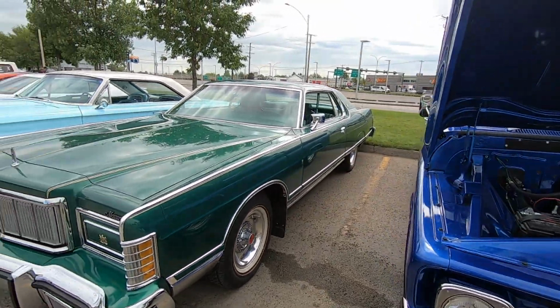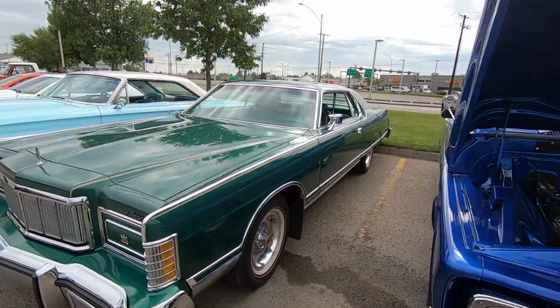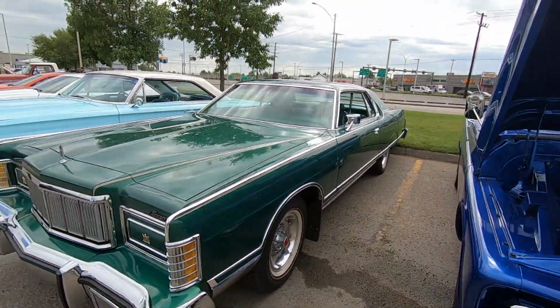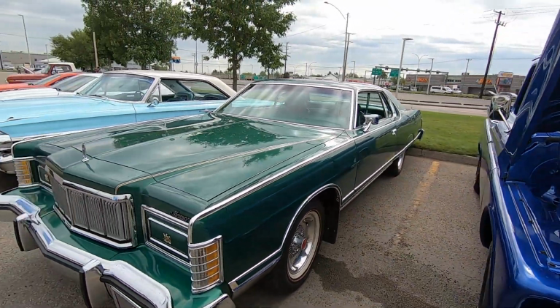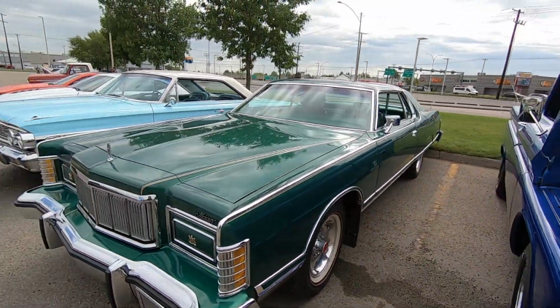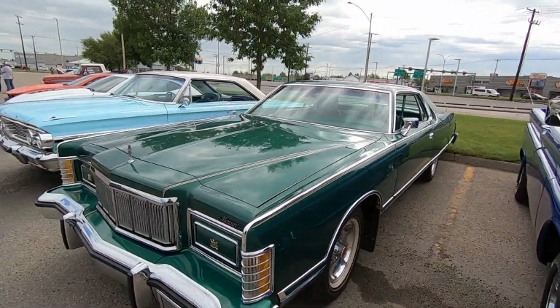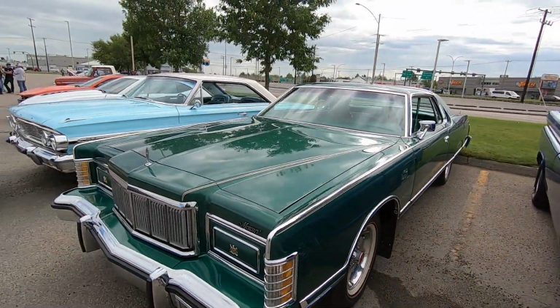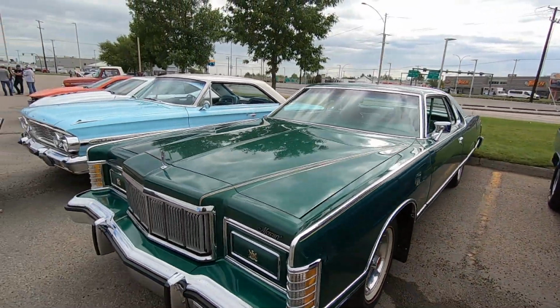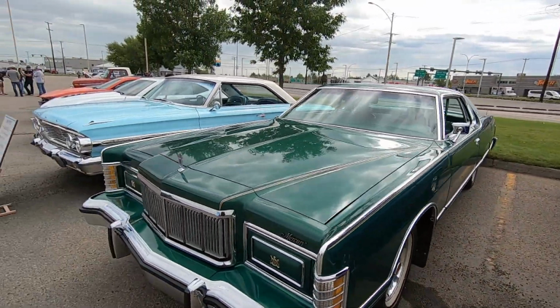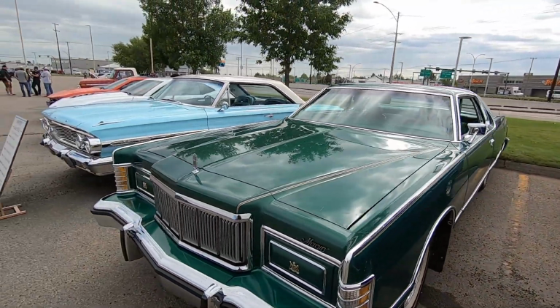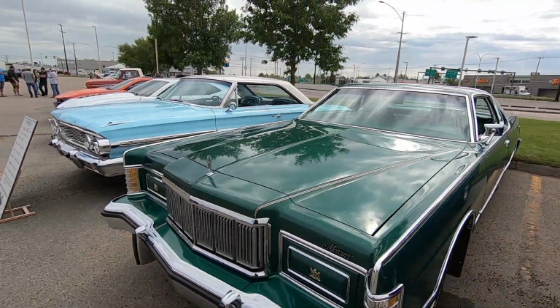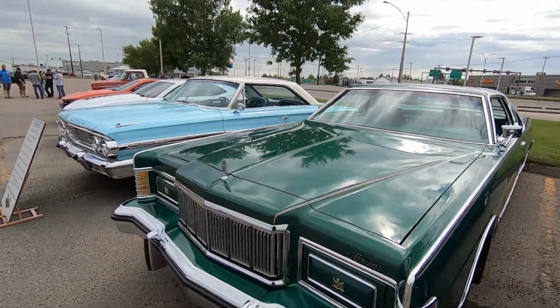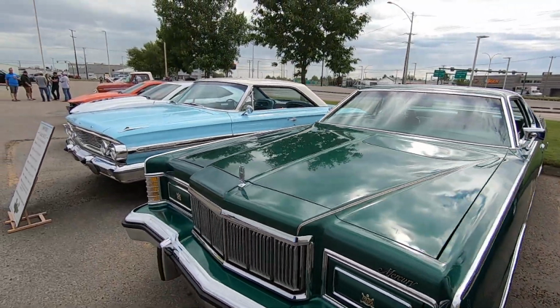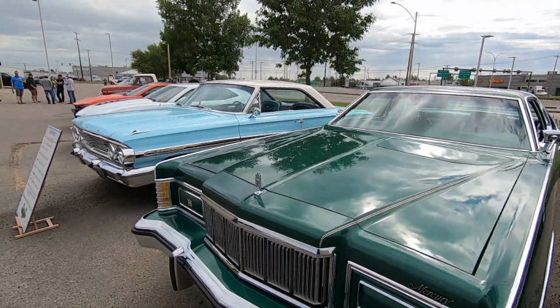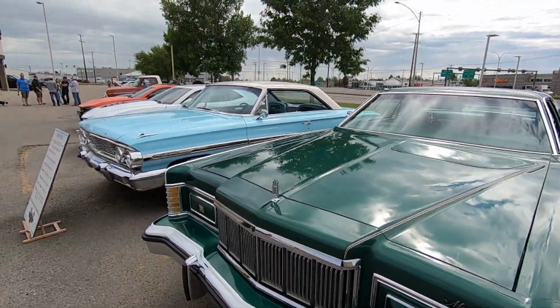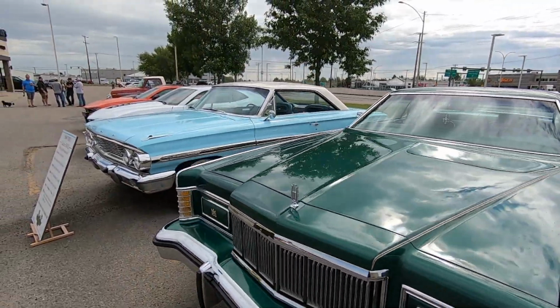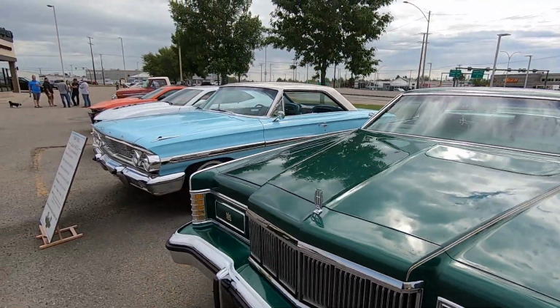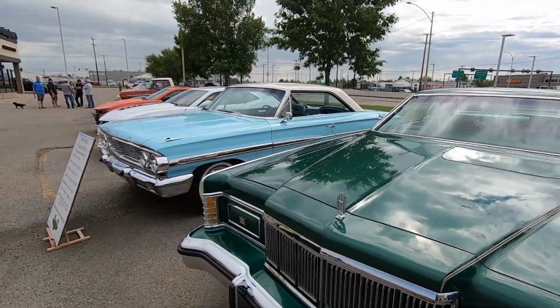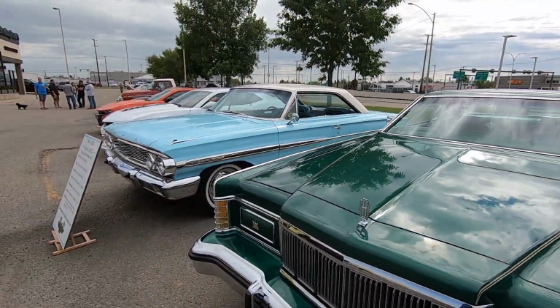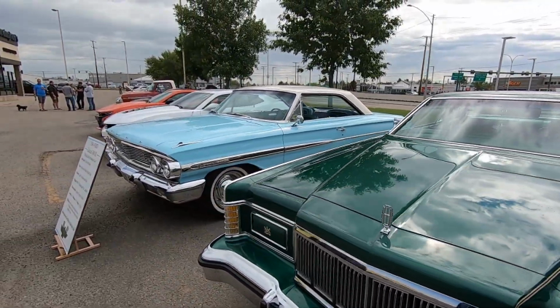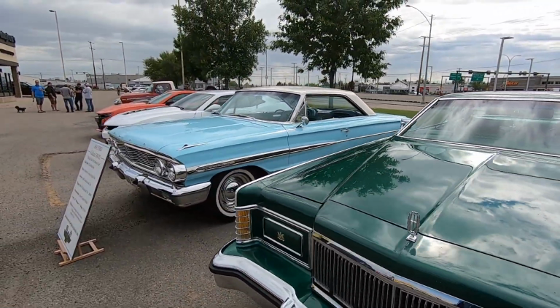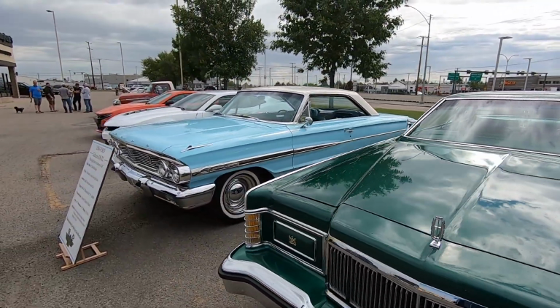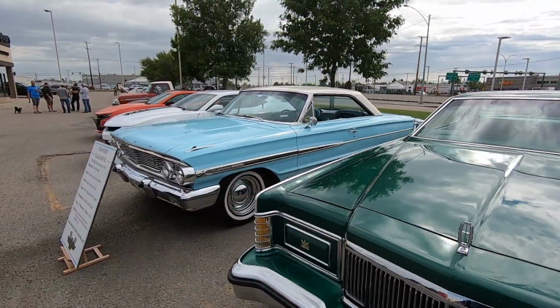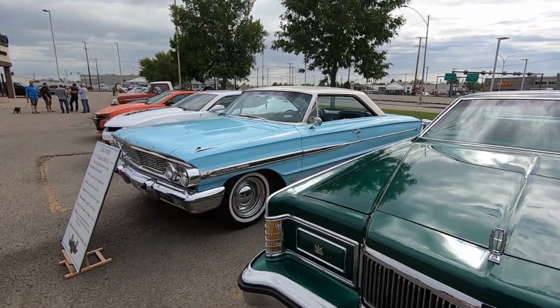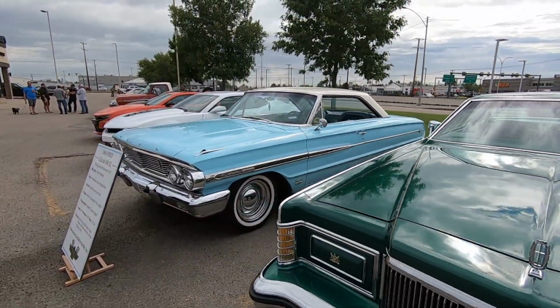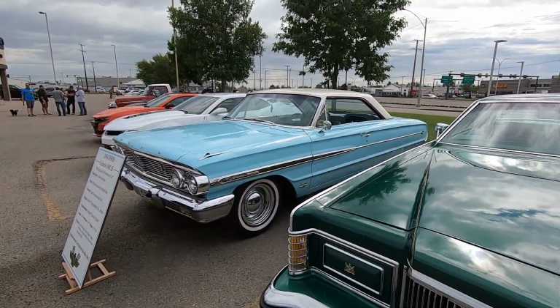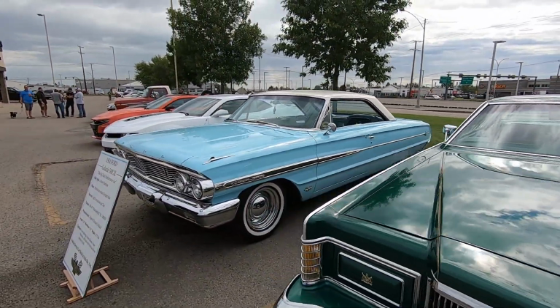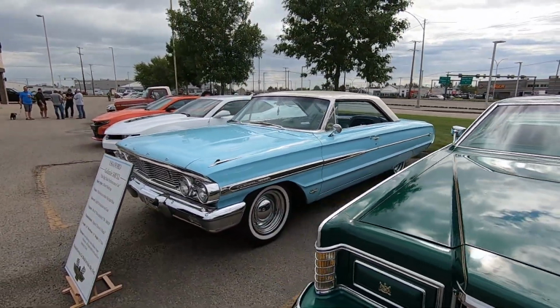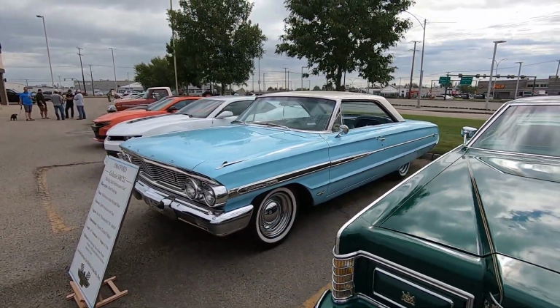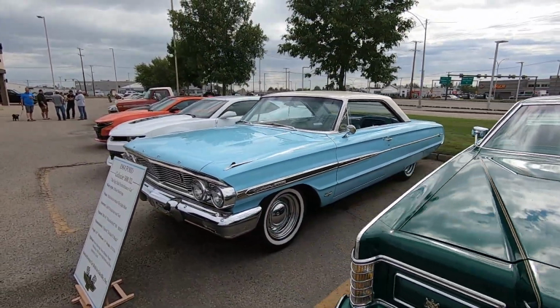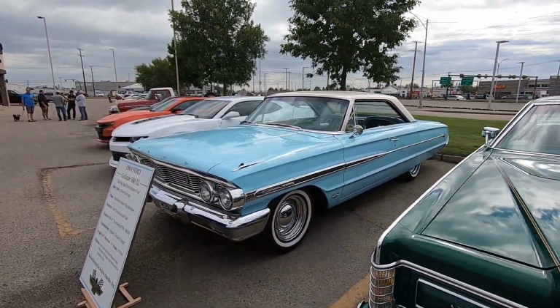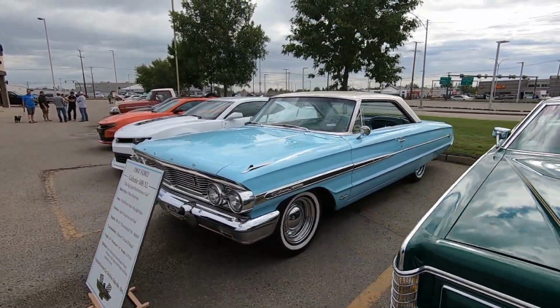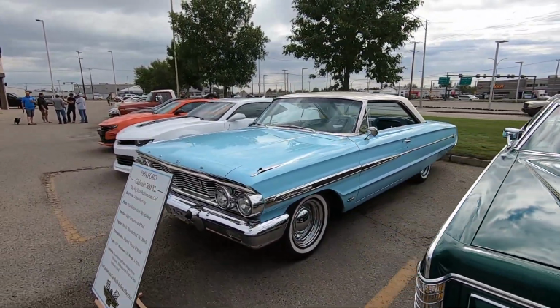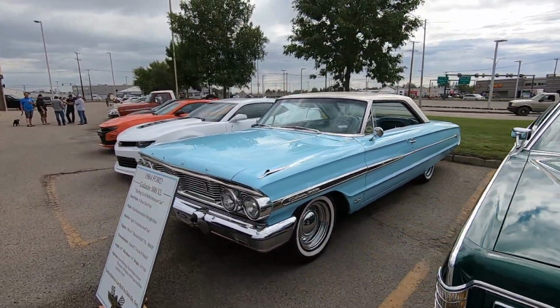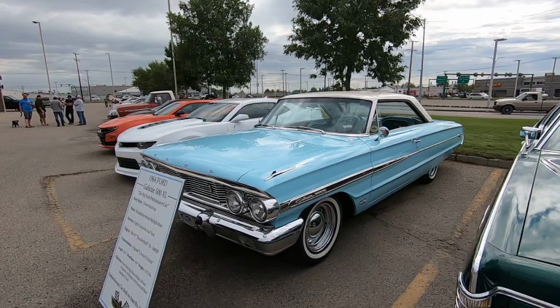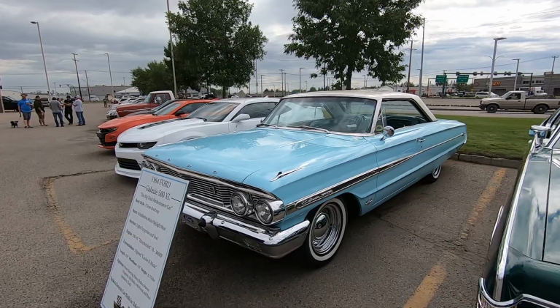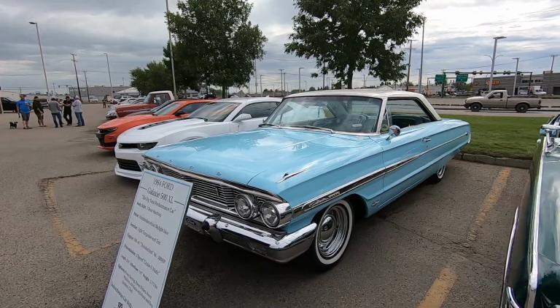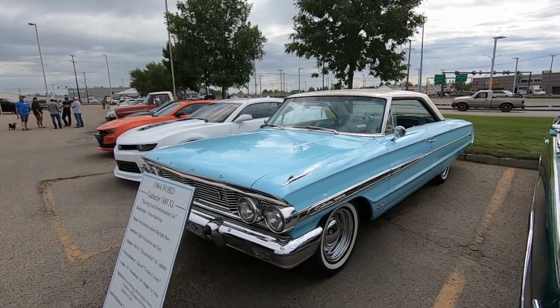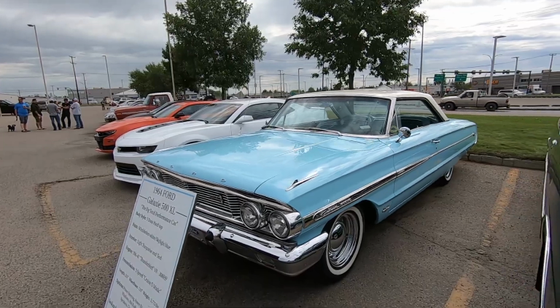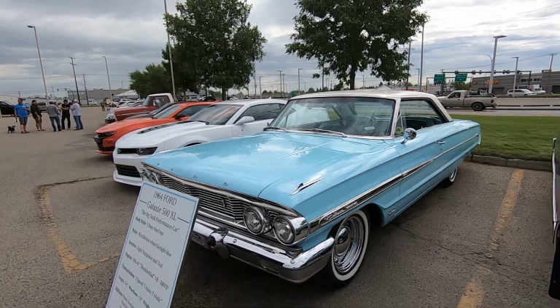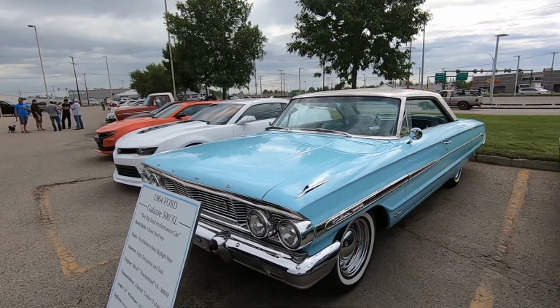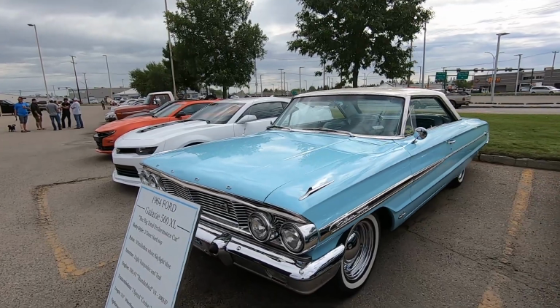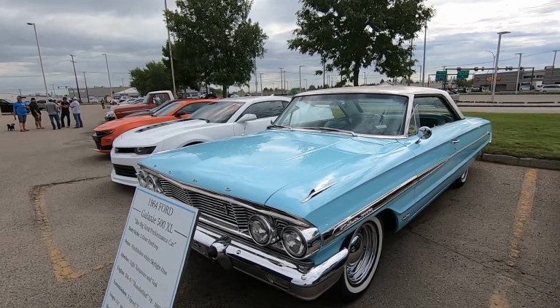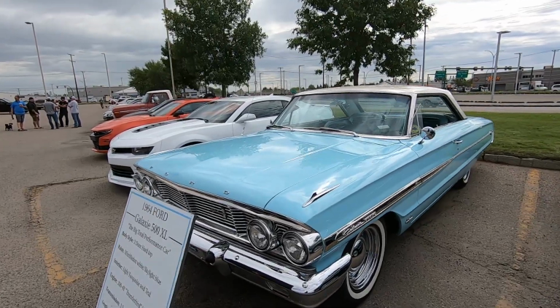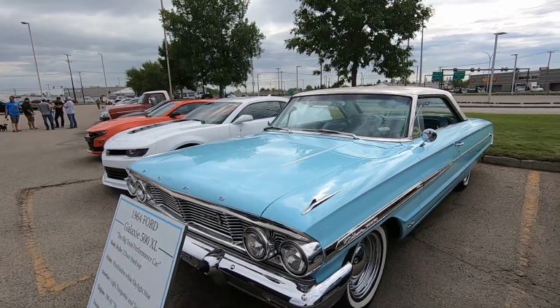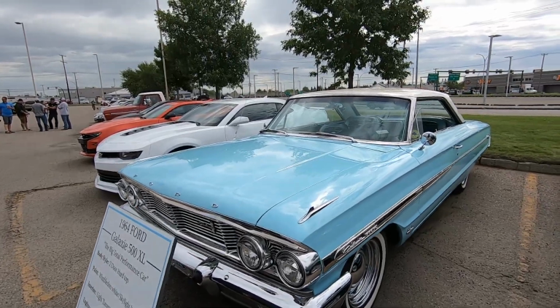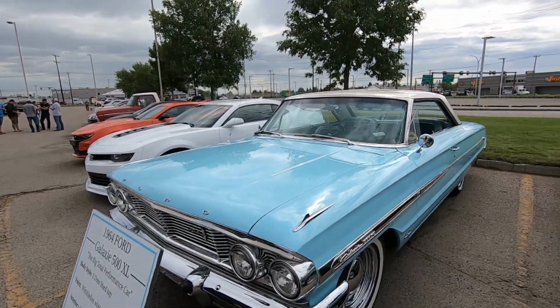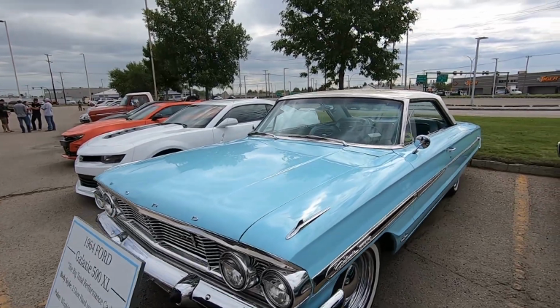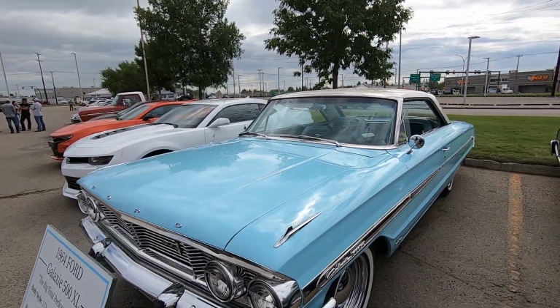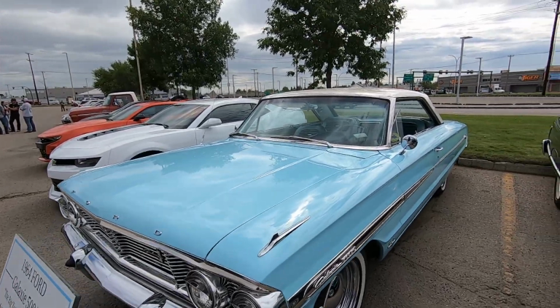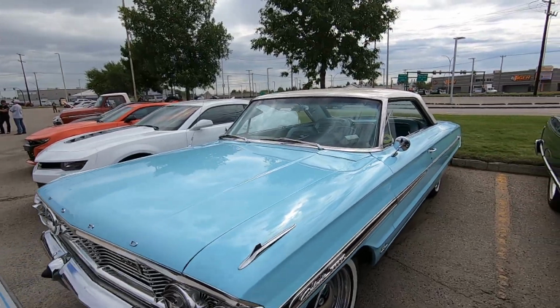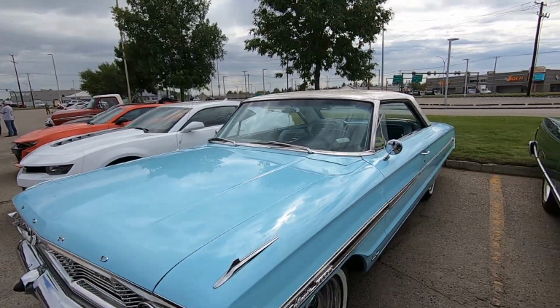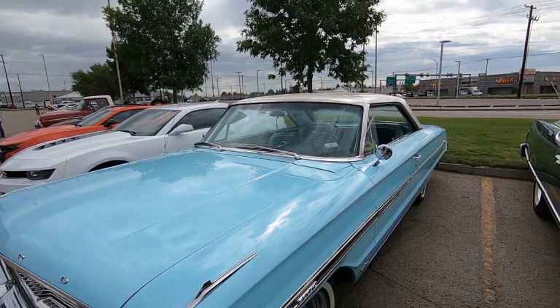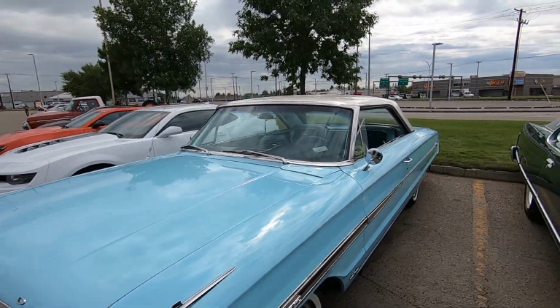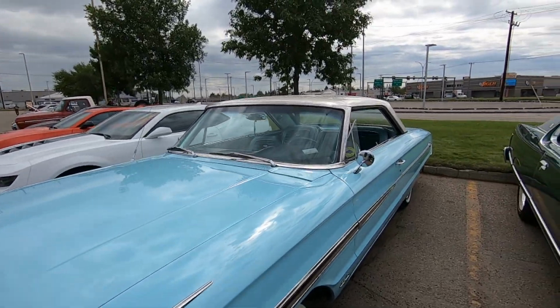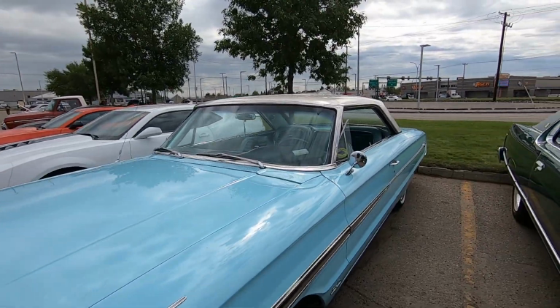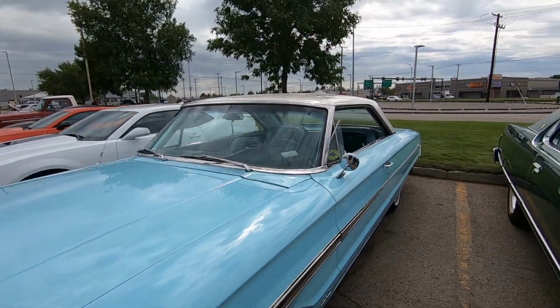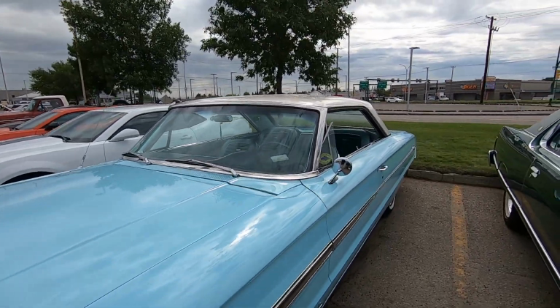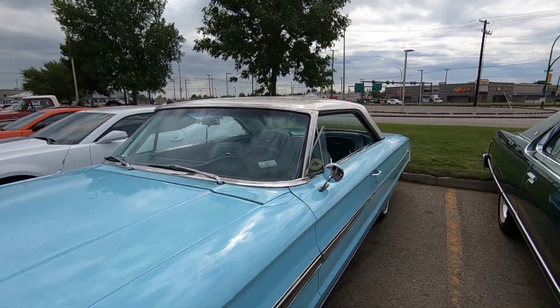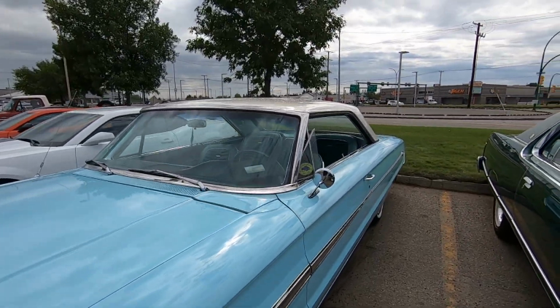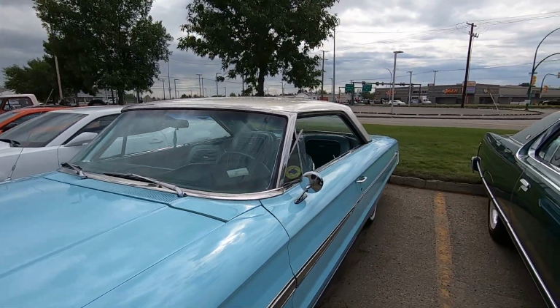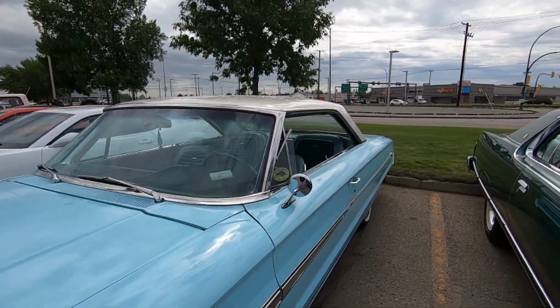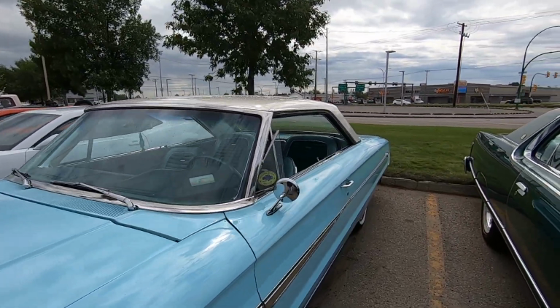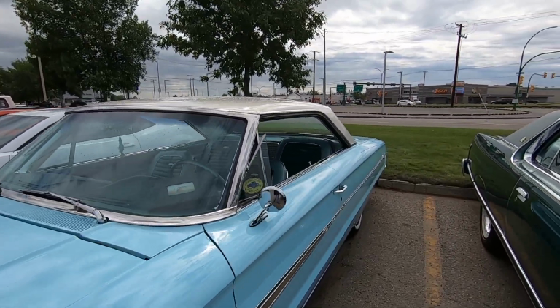Big Merc over here. Nice Galaxy — 390 car. That's really nice.